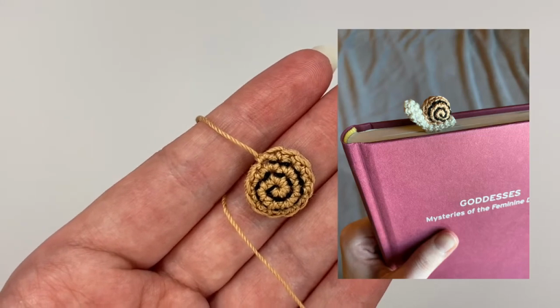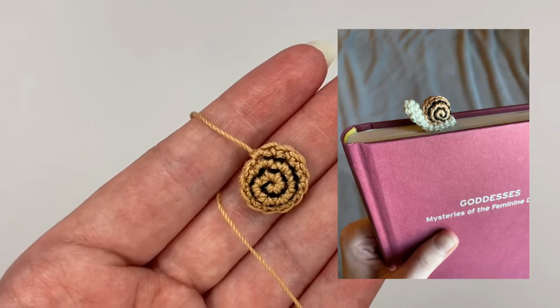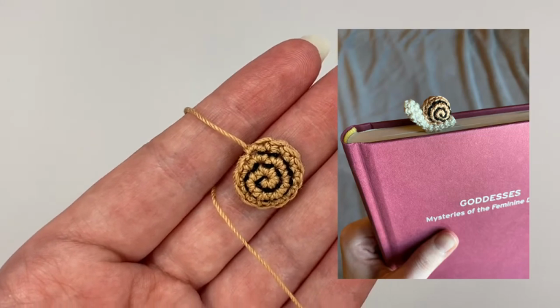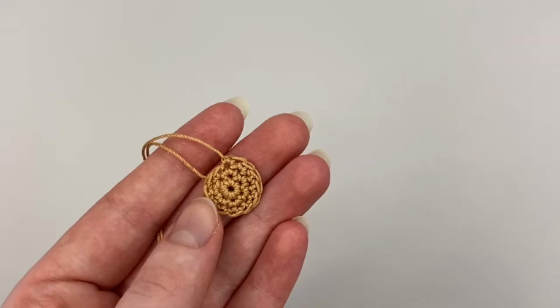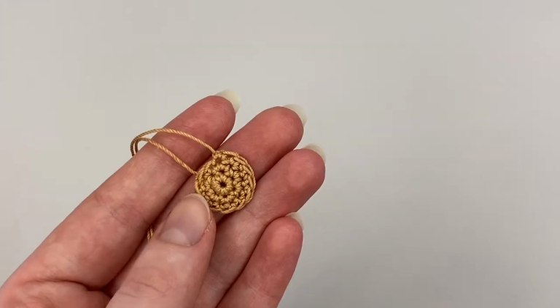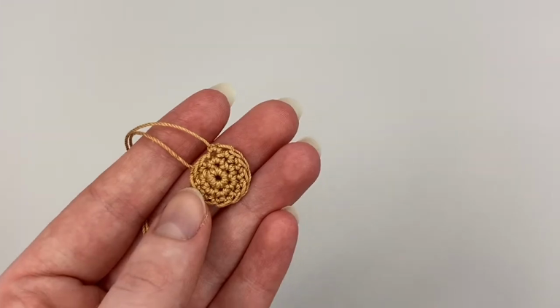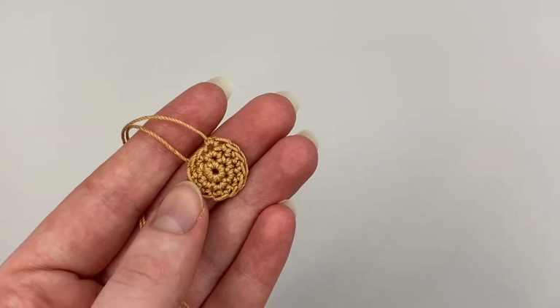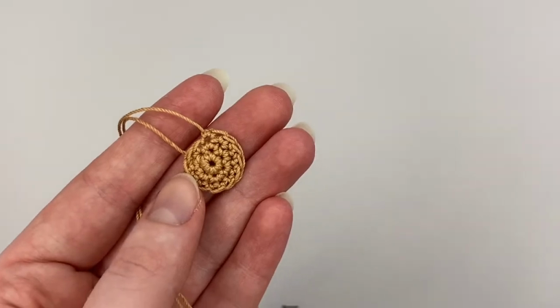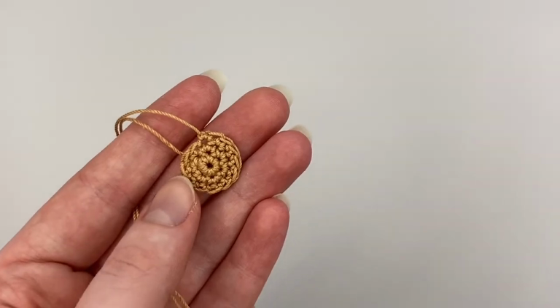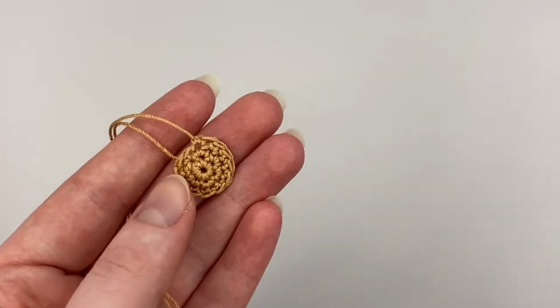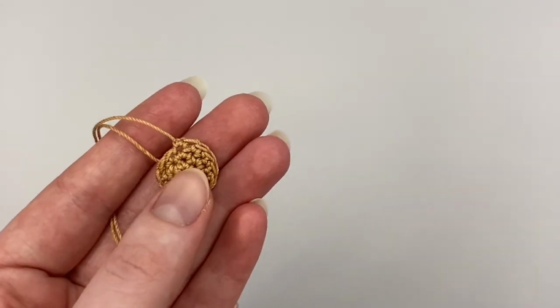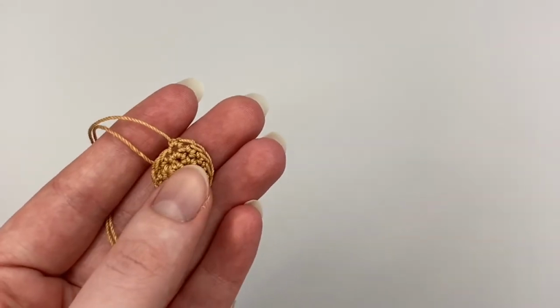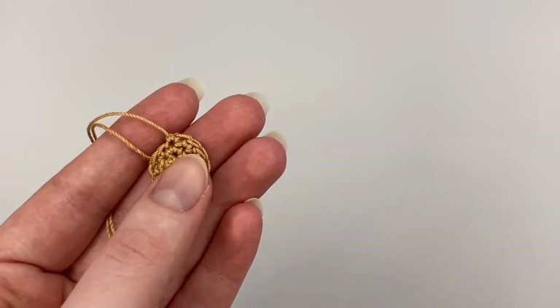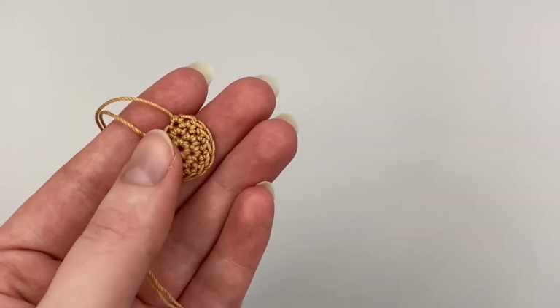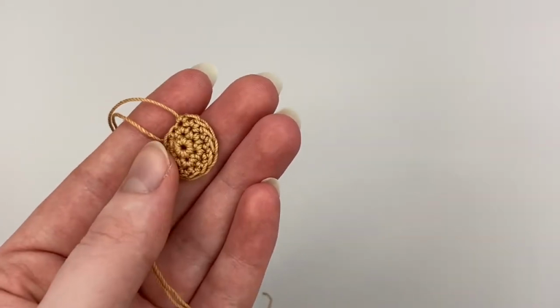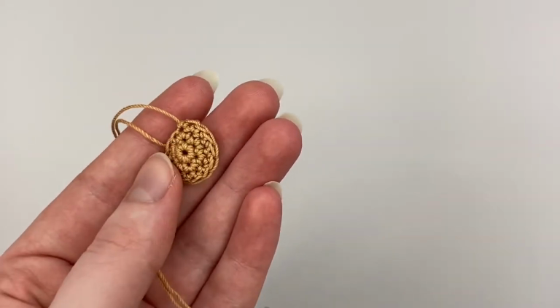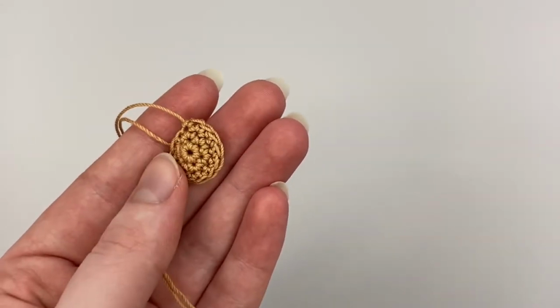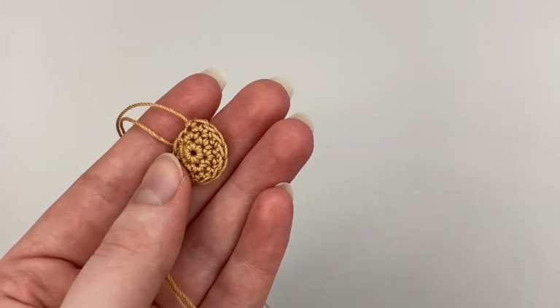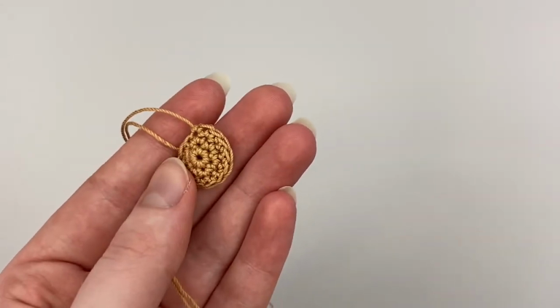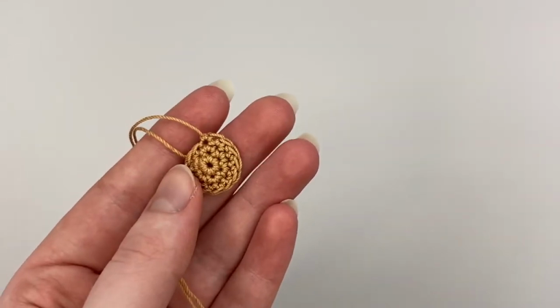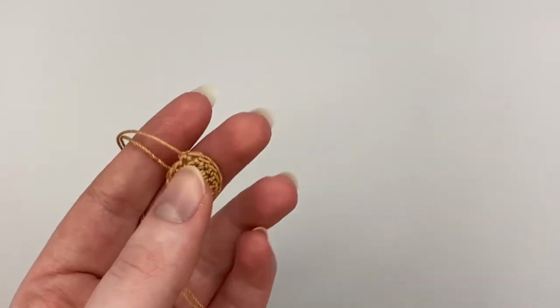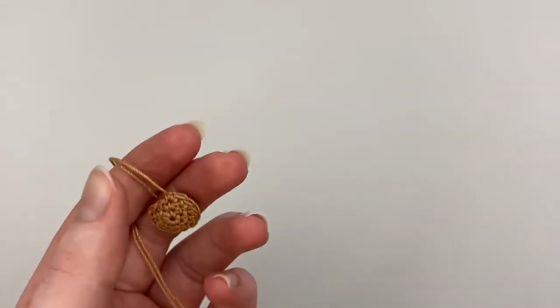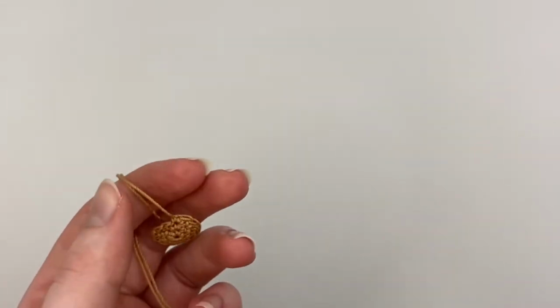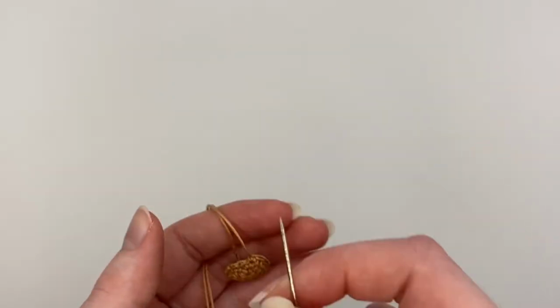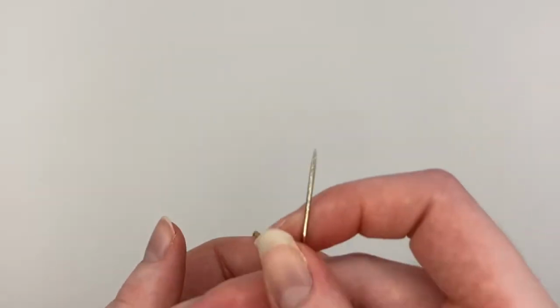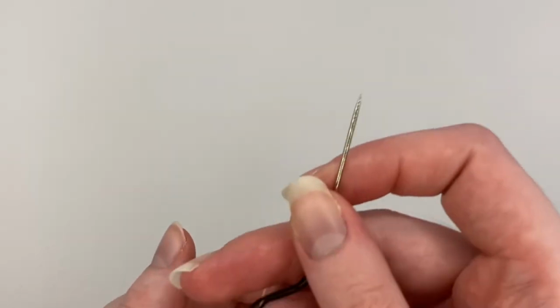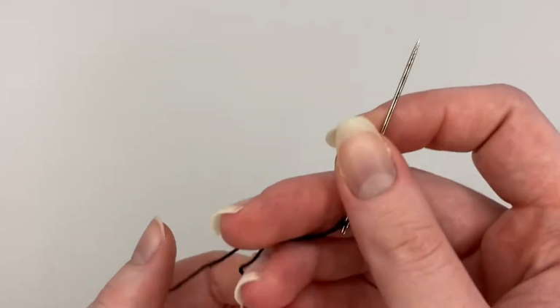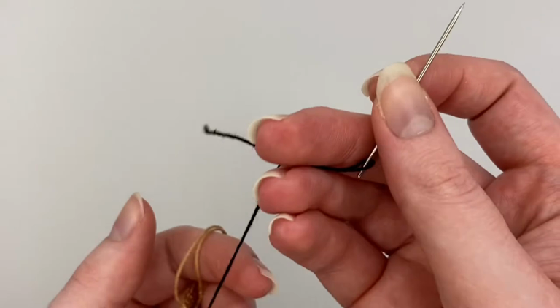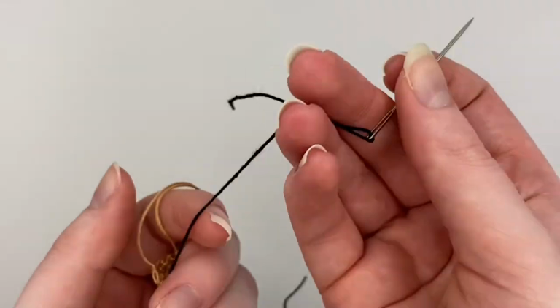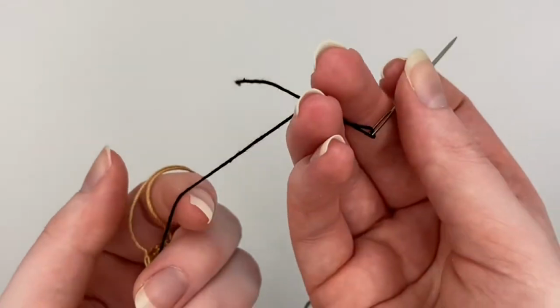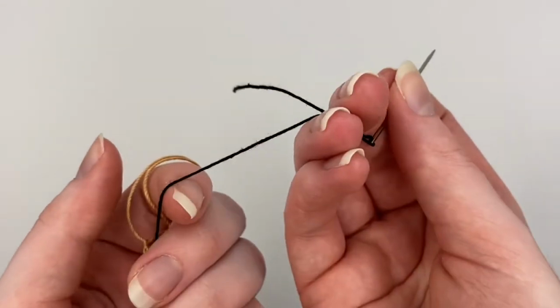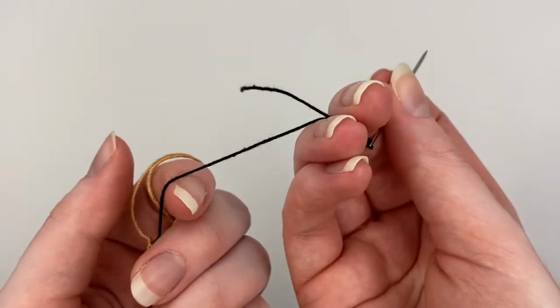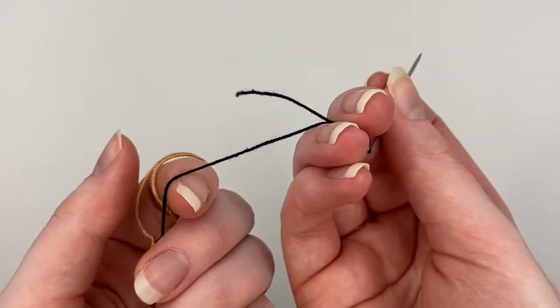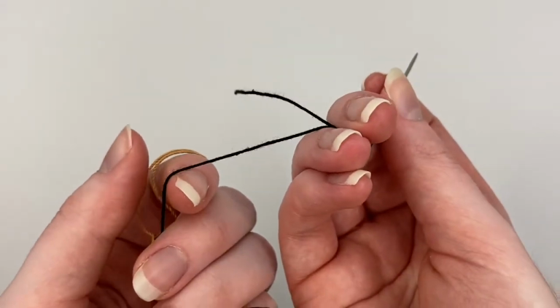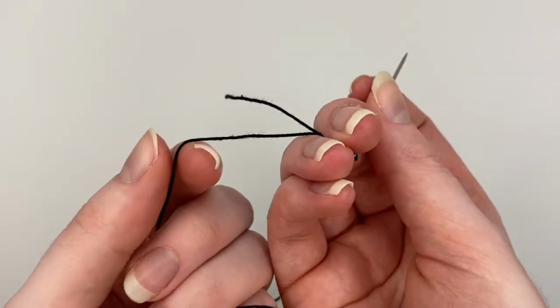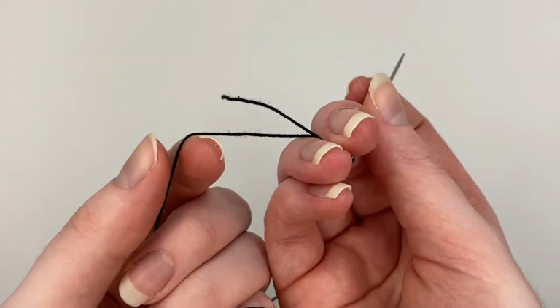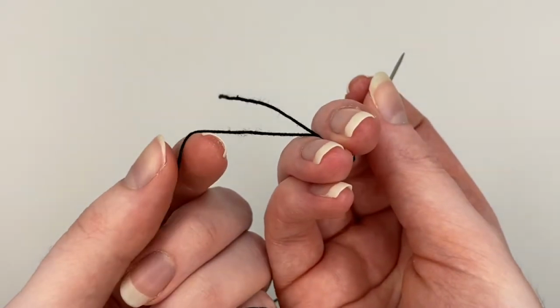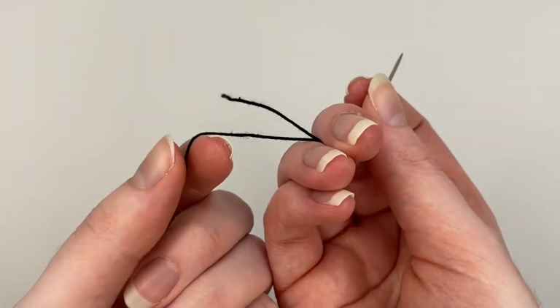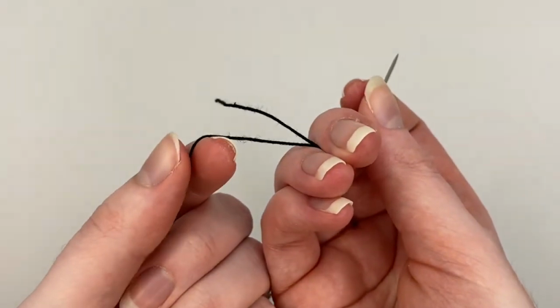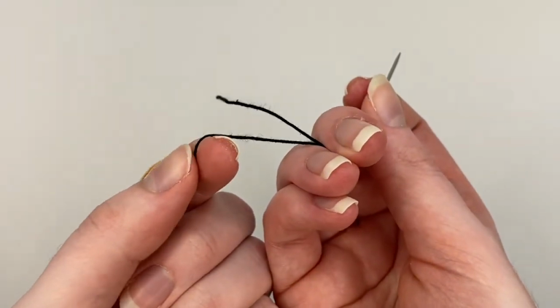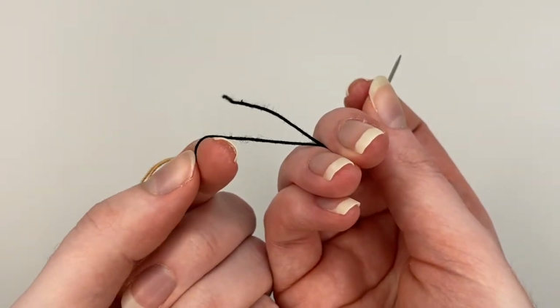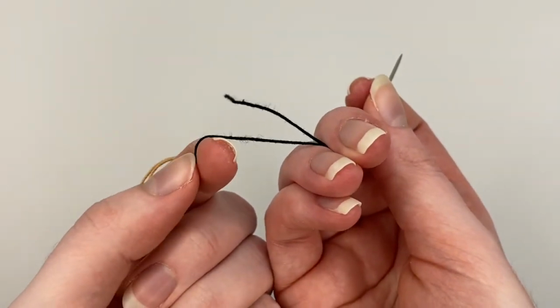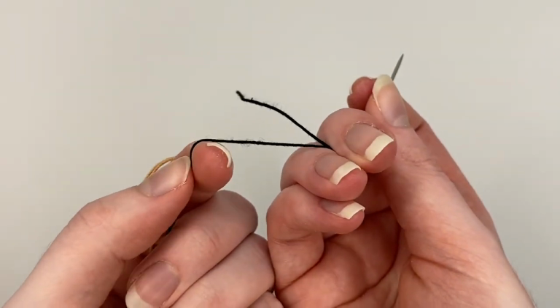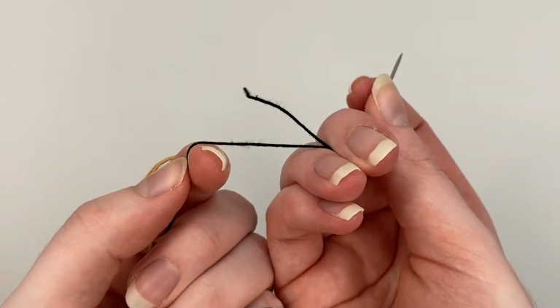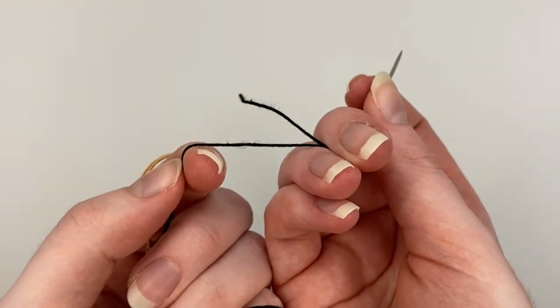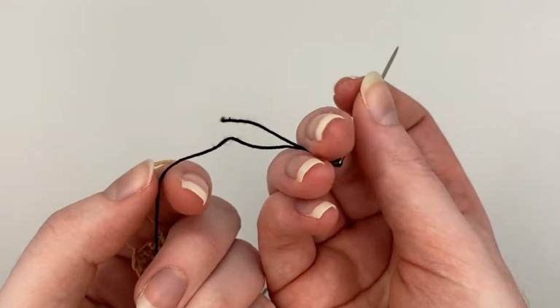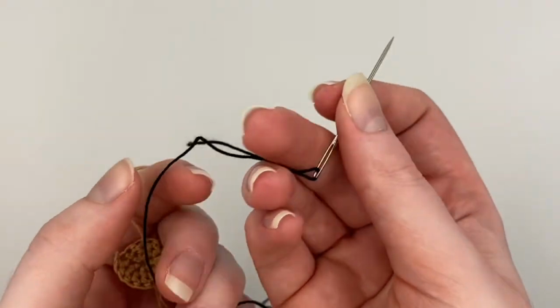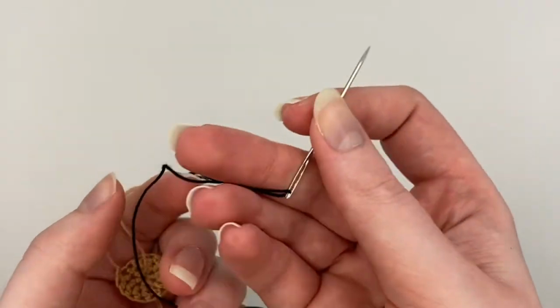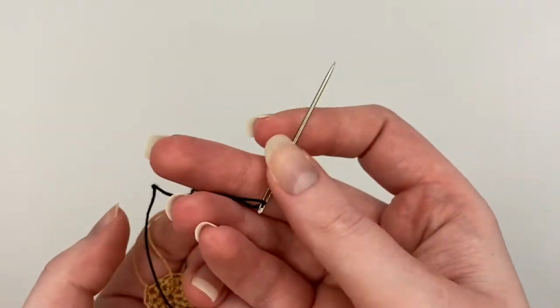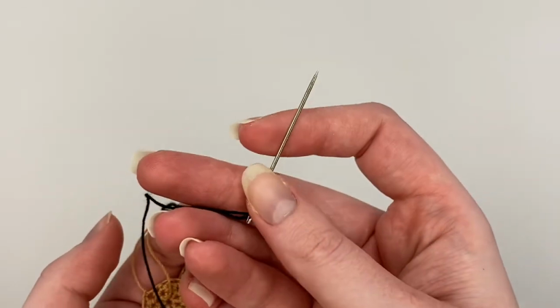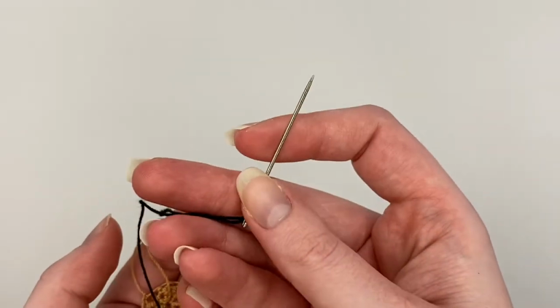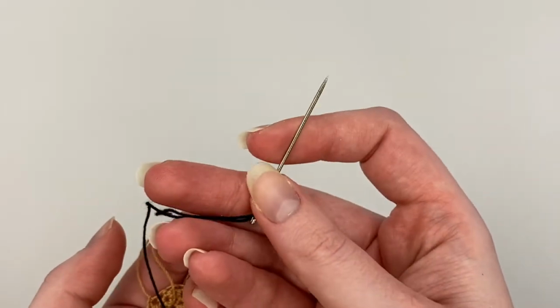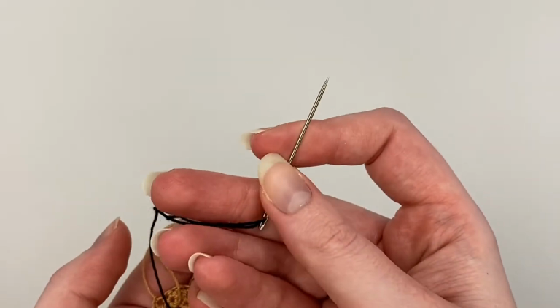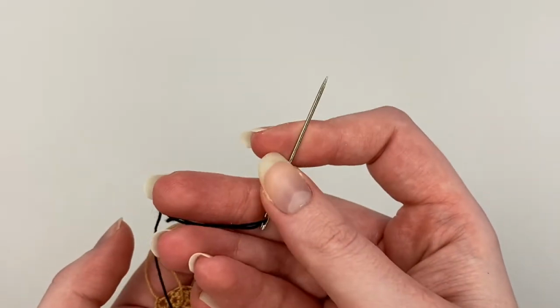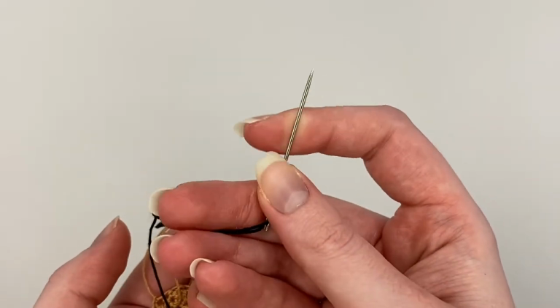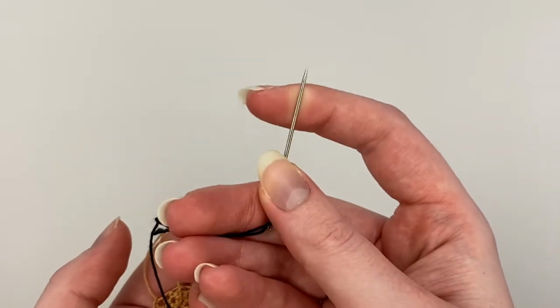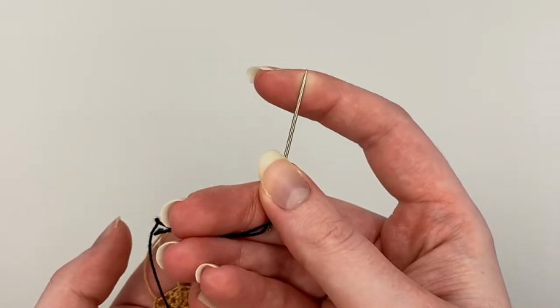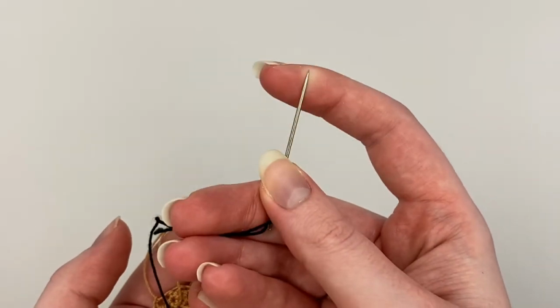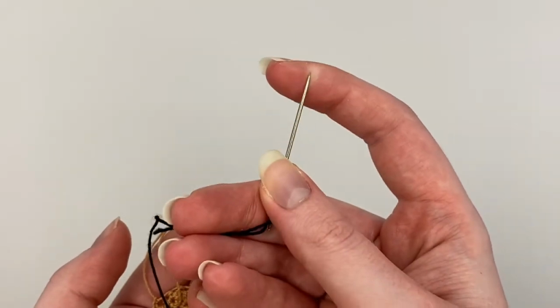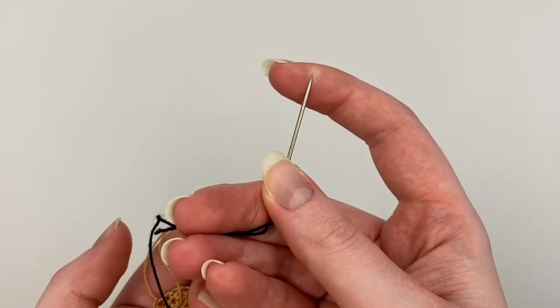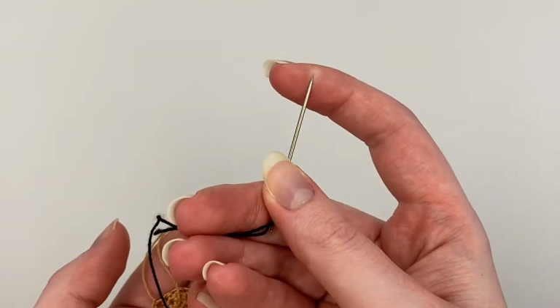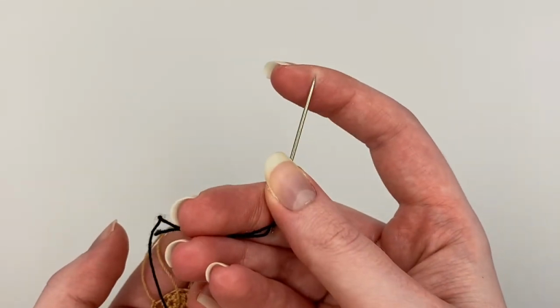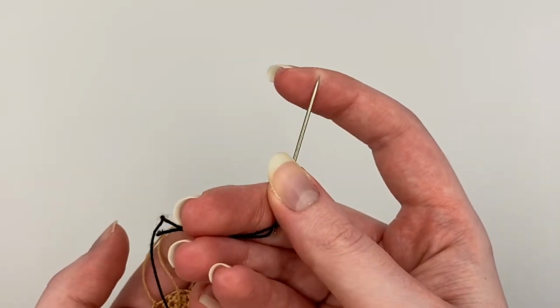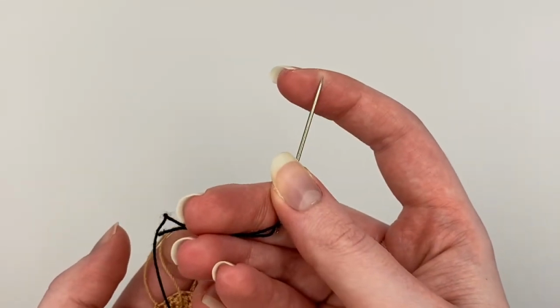To do this you will need a snail shell obviously, some black crochet thread, and an embroidery needle.